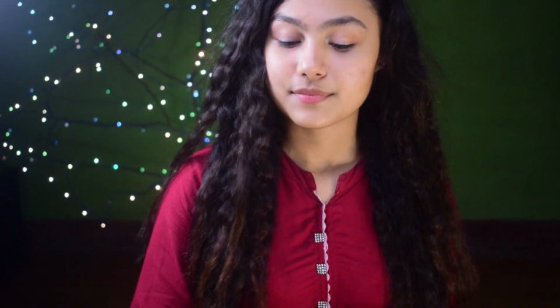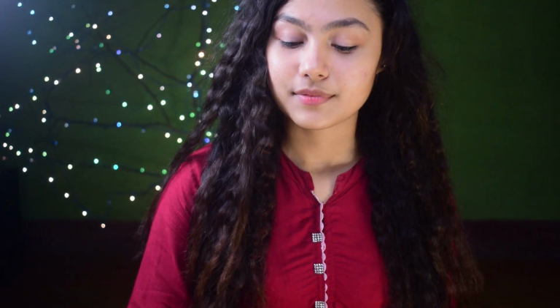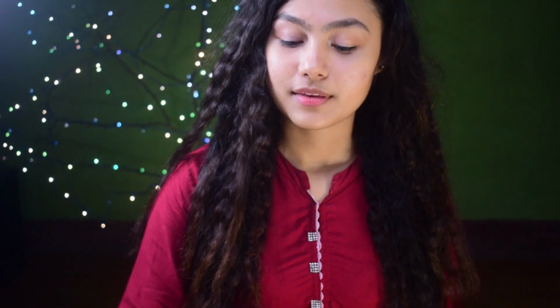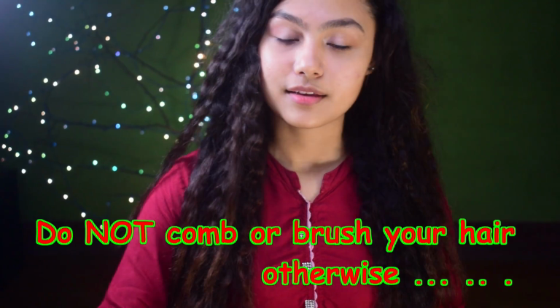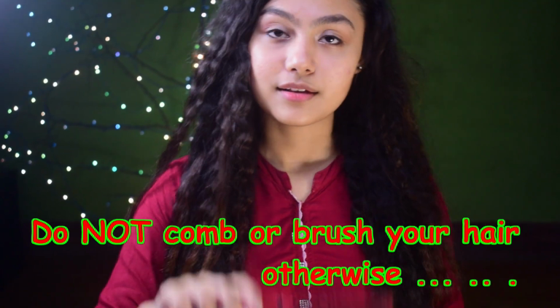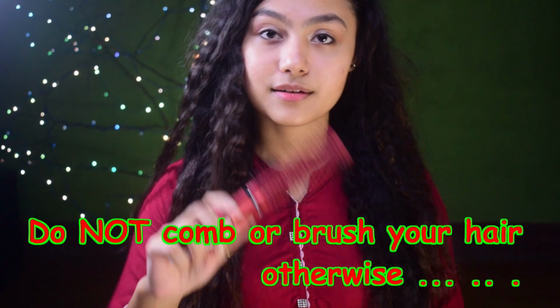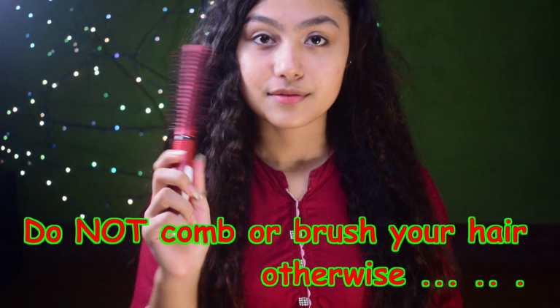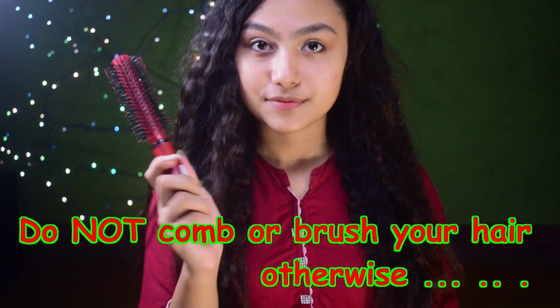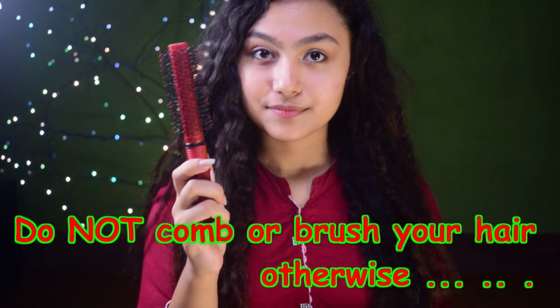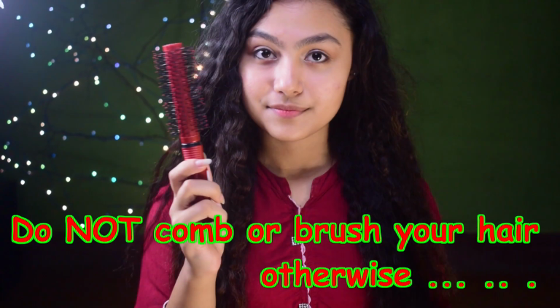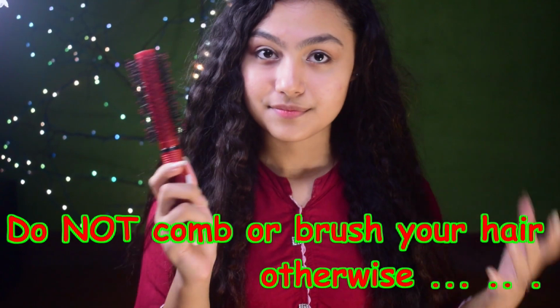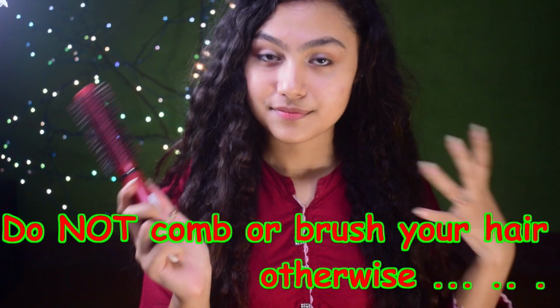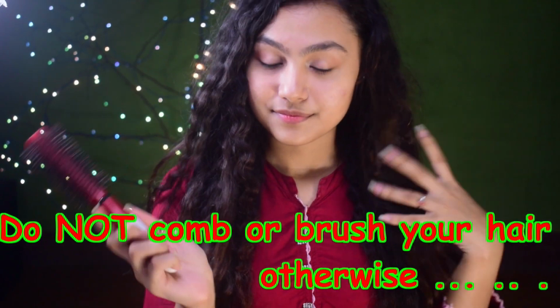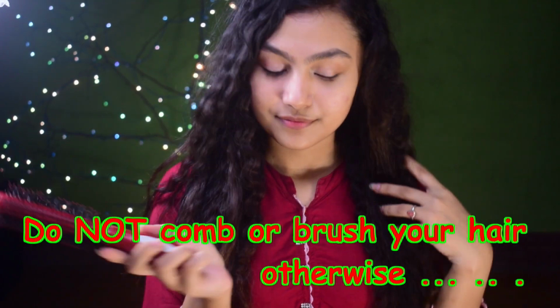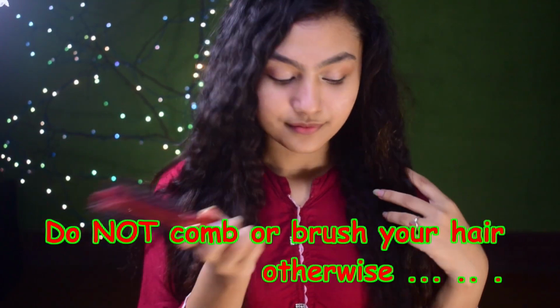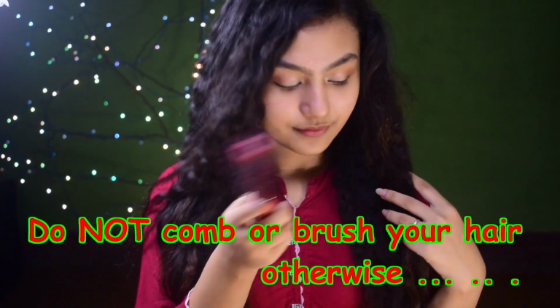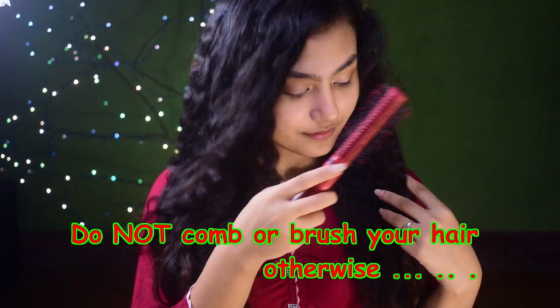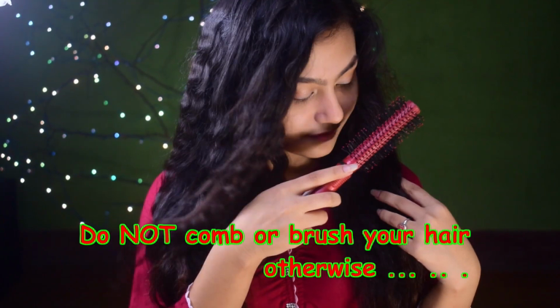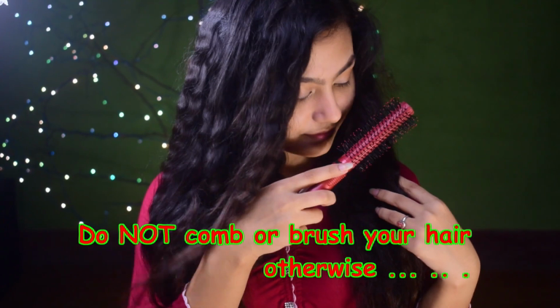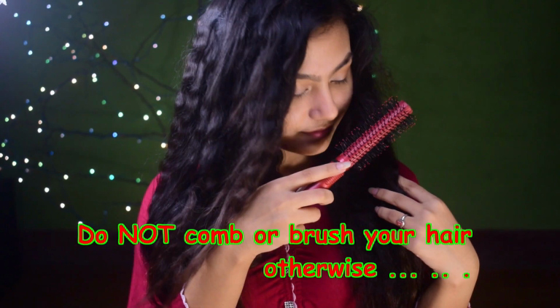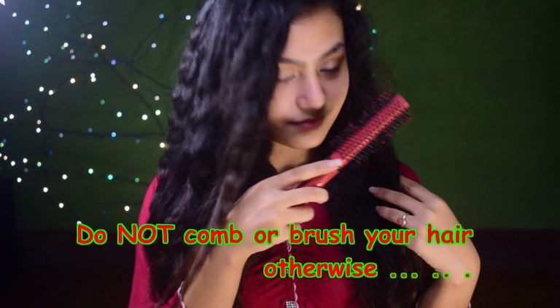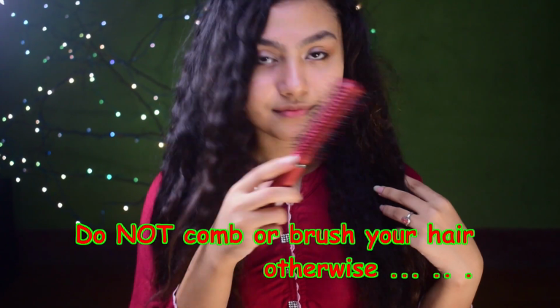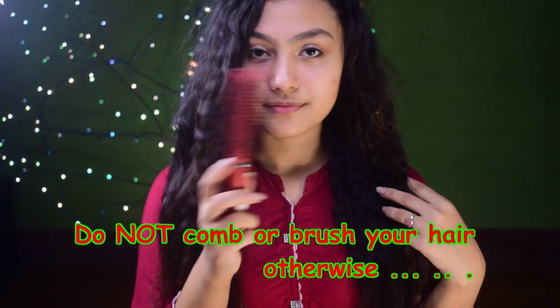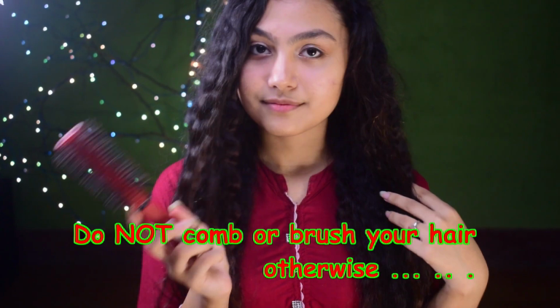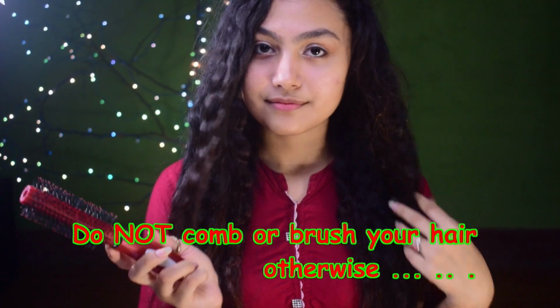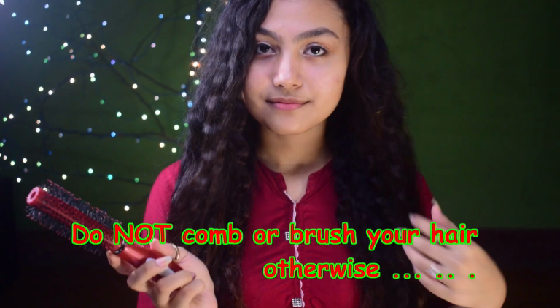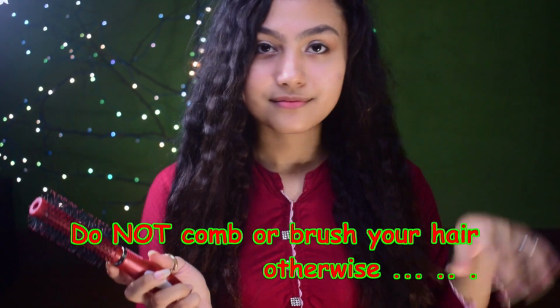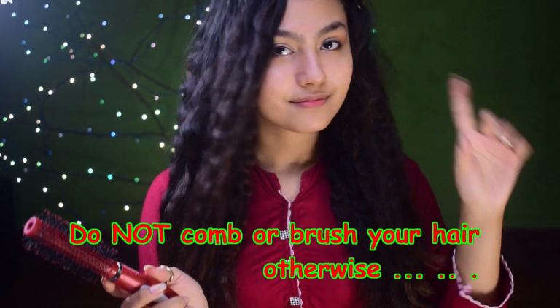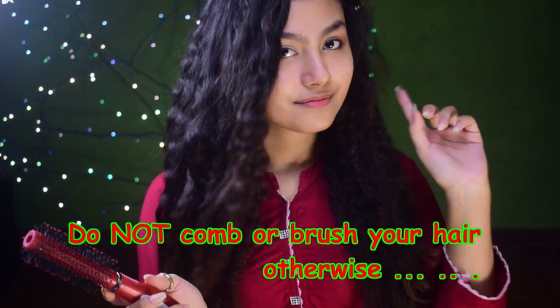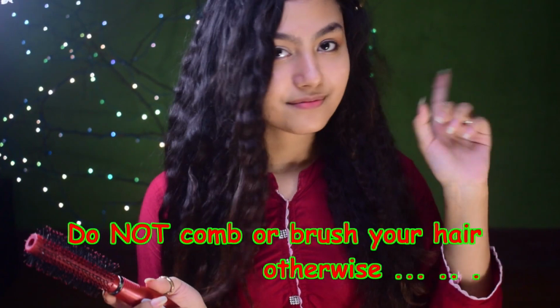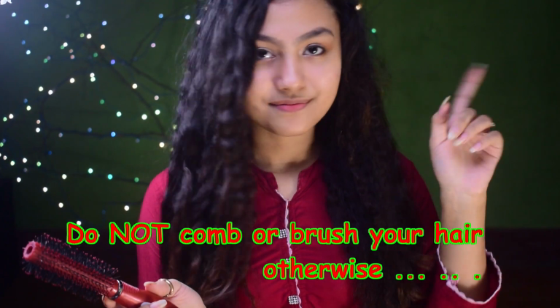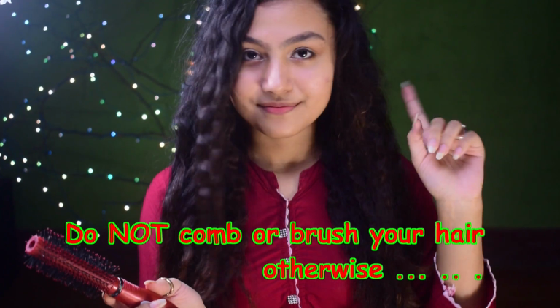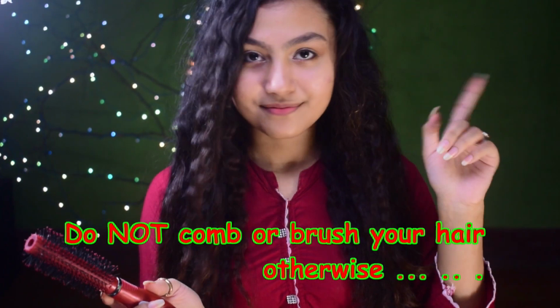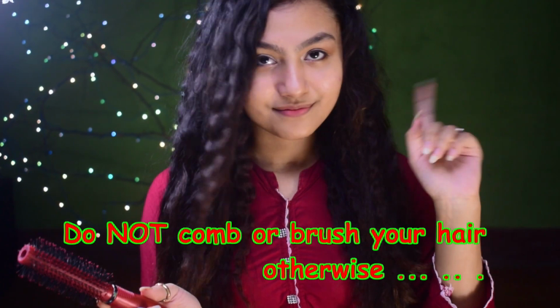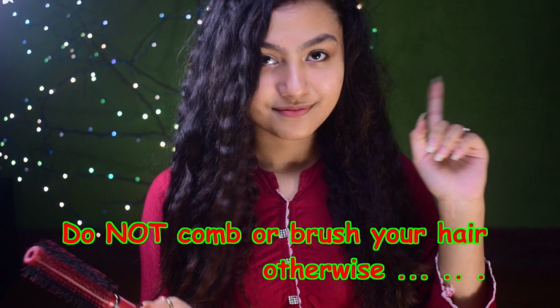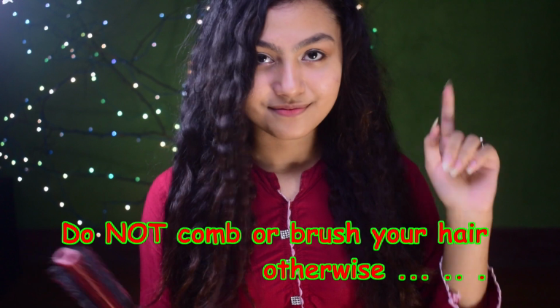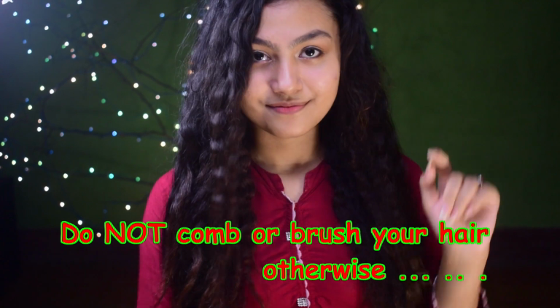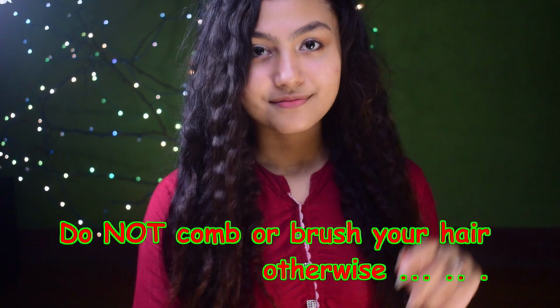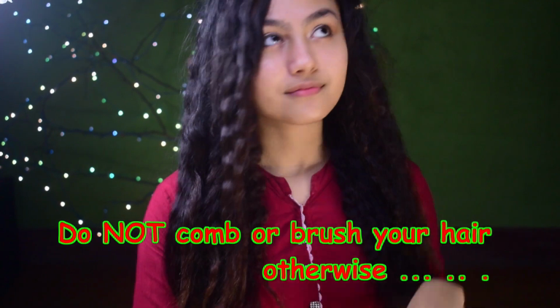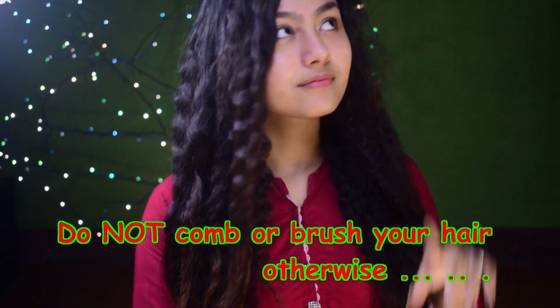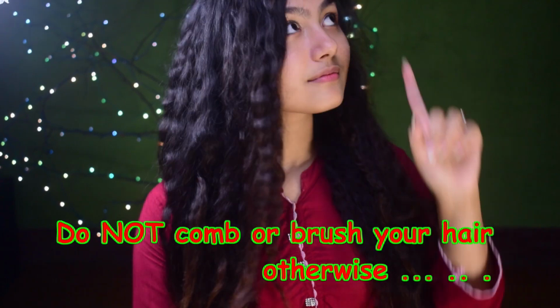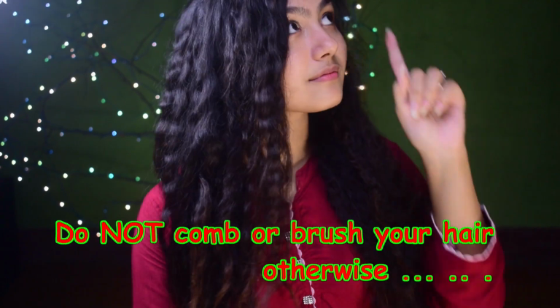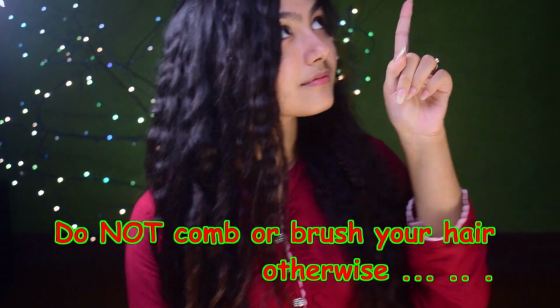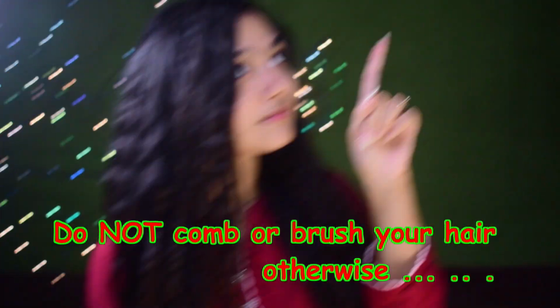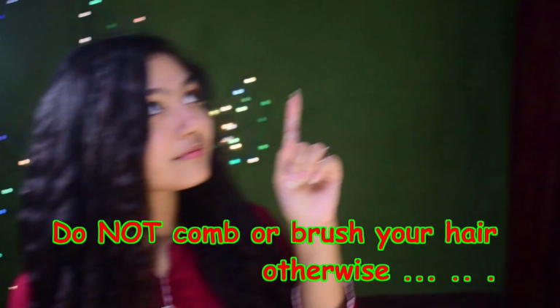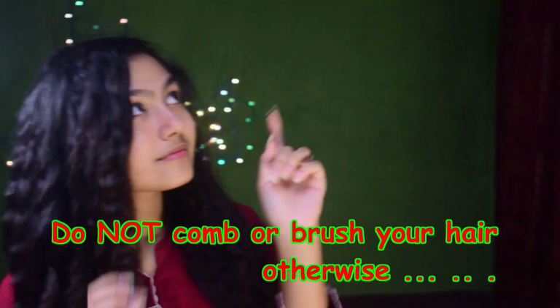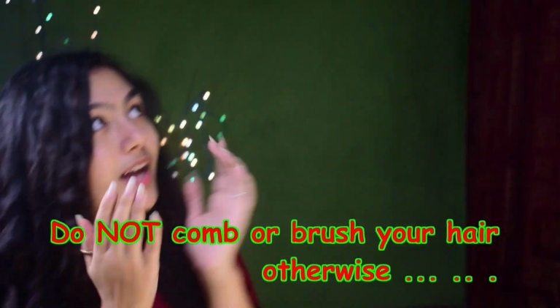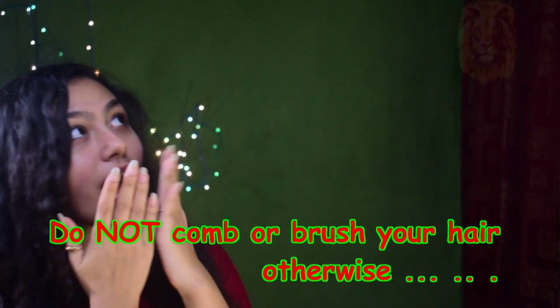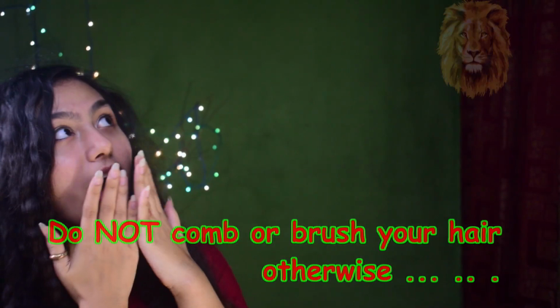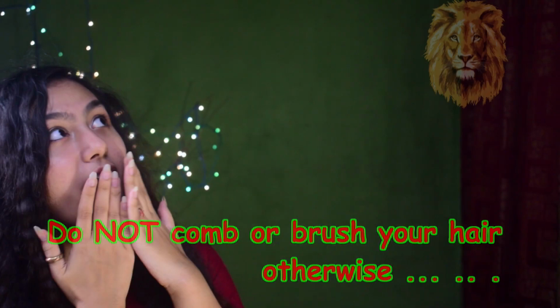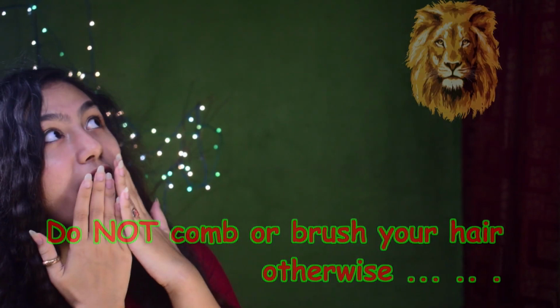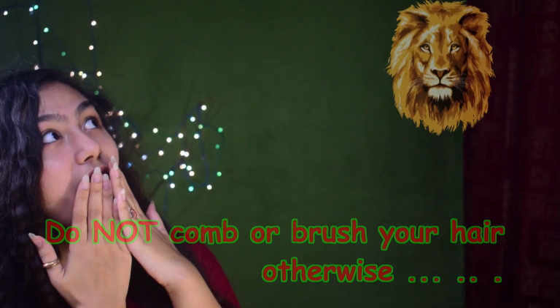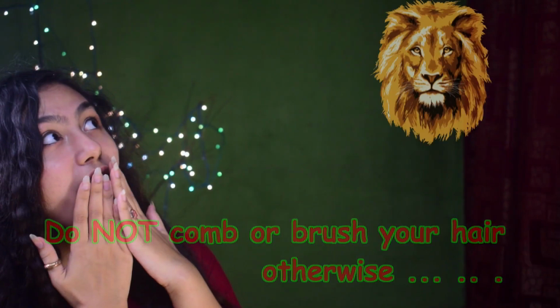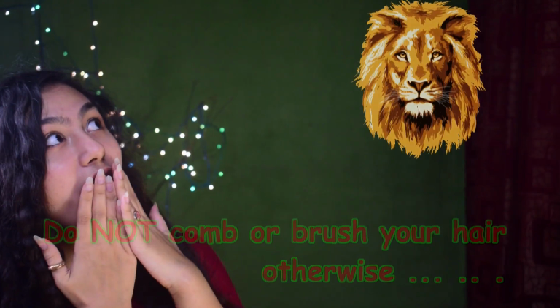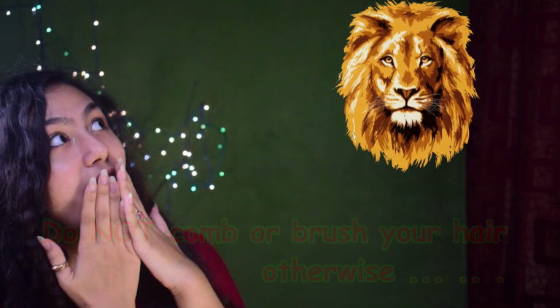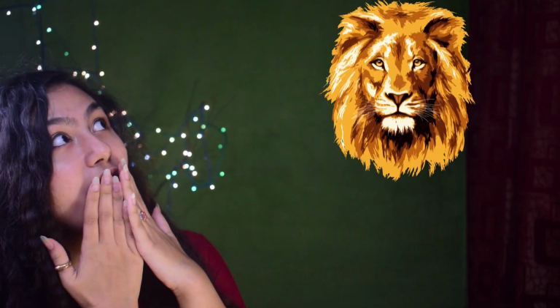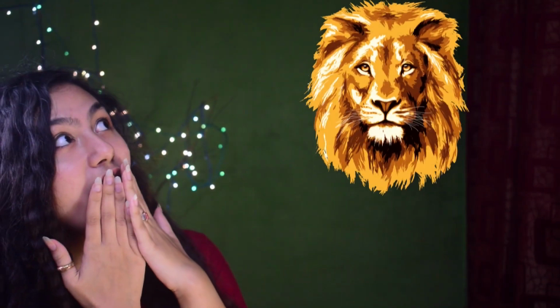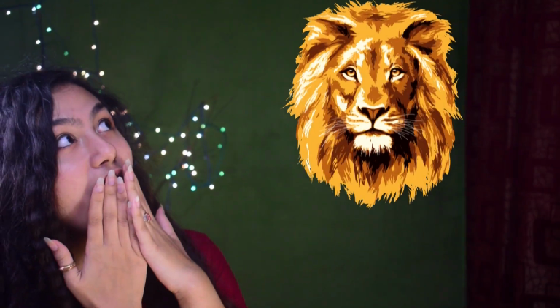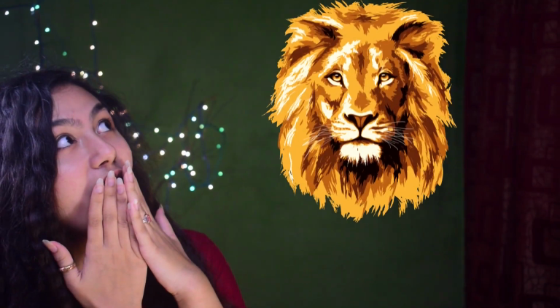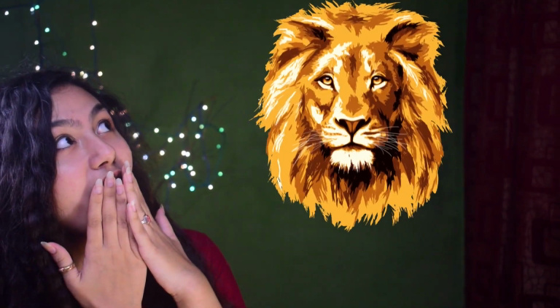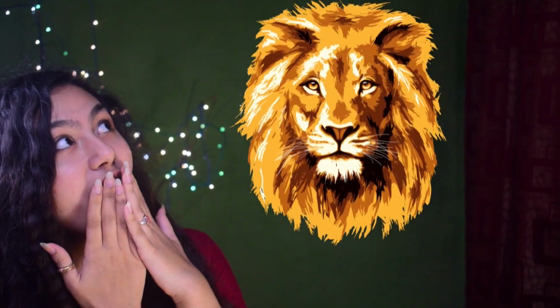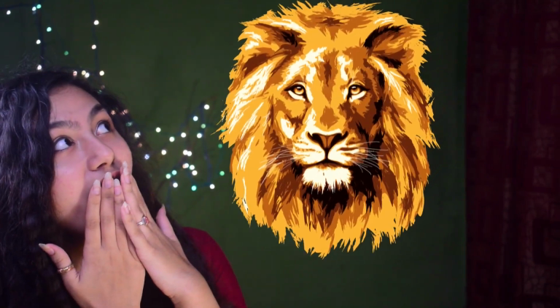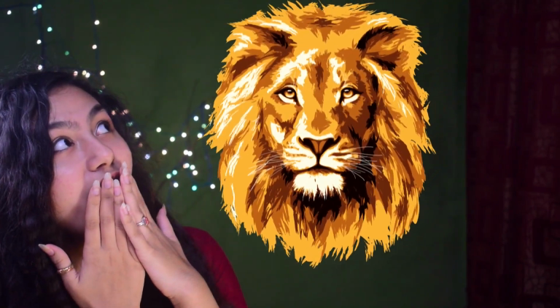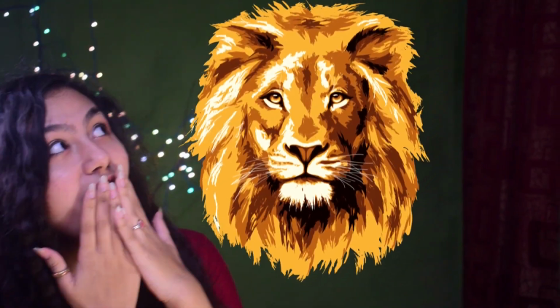Do not ever ever brush your hair, because if you do so, you are going to look like a lion or something that you don't want to look like.